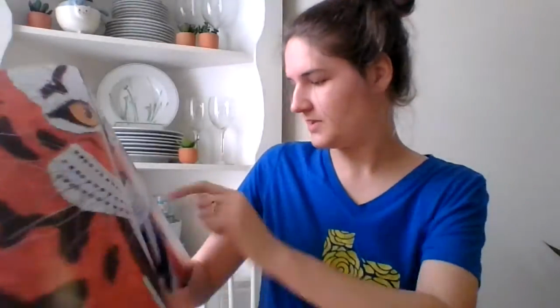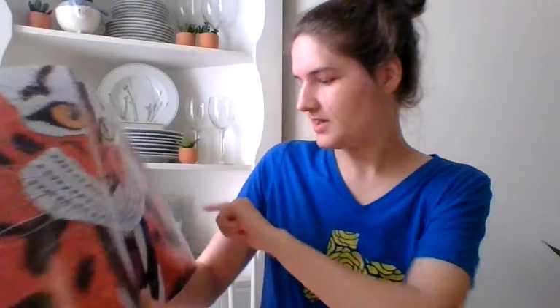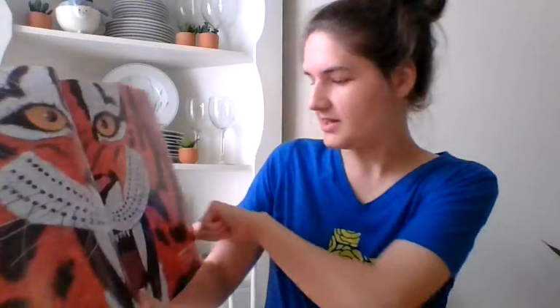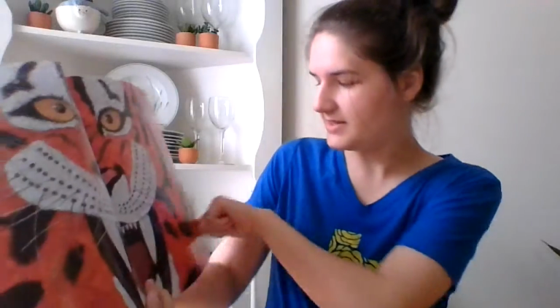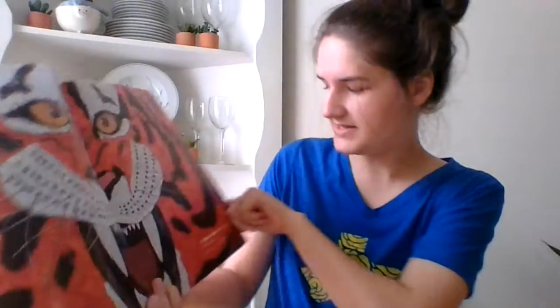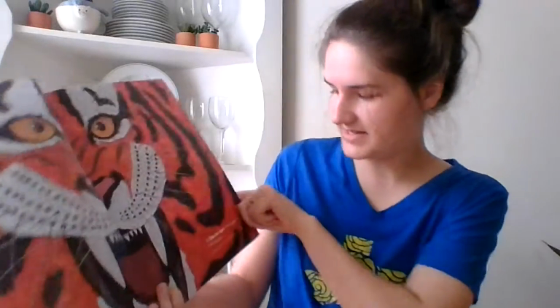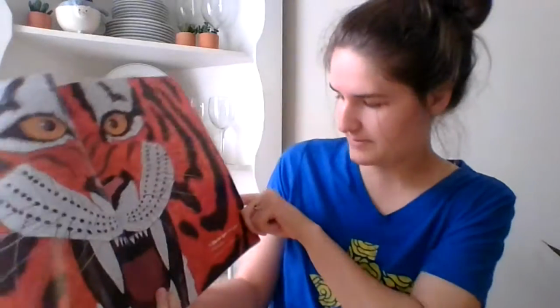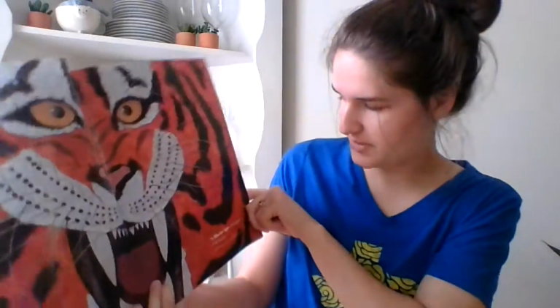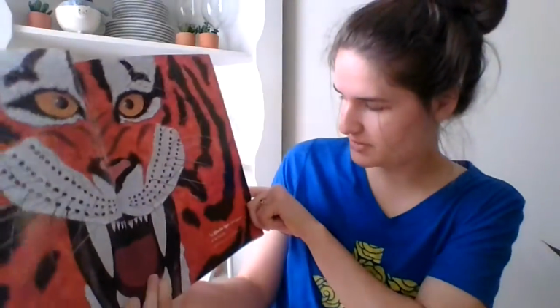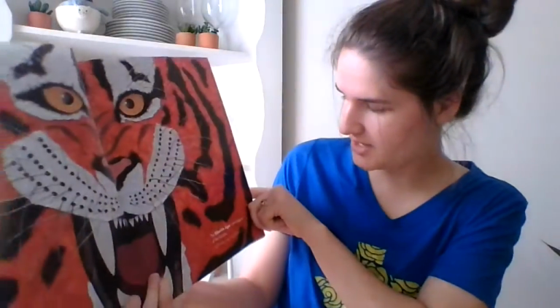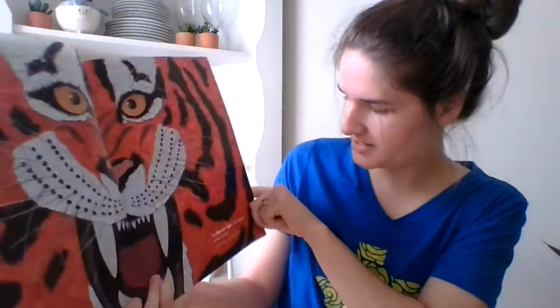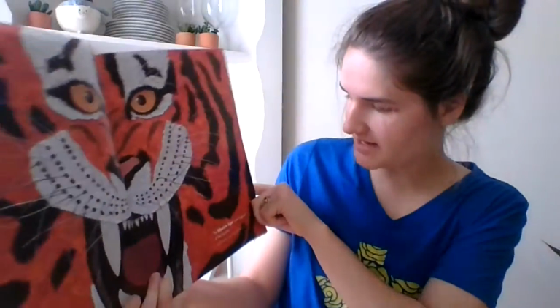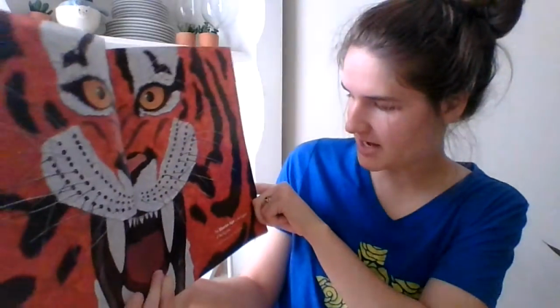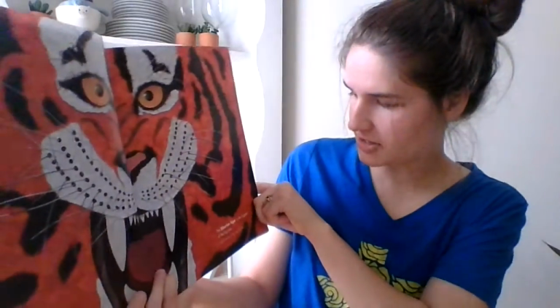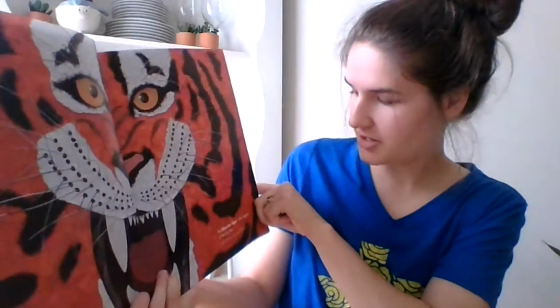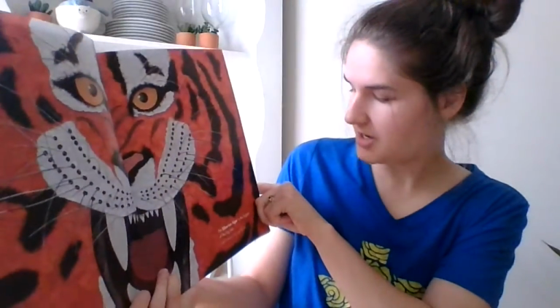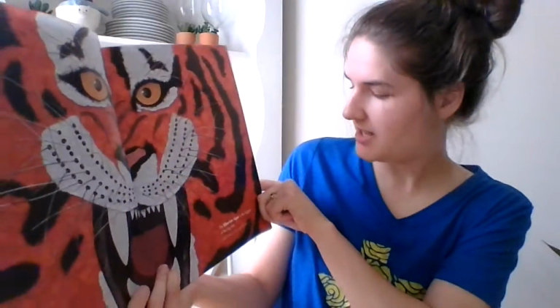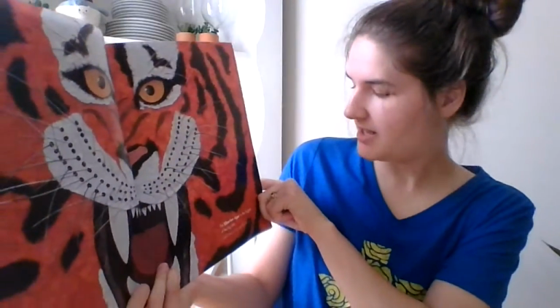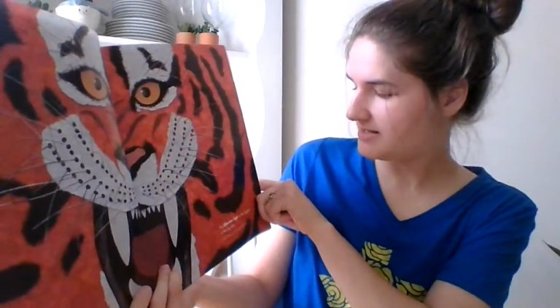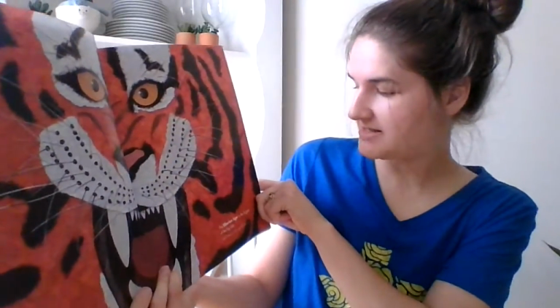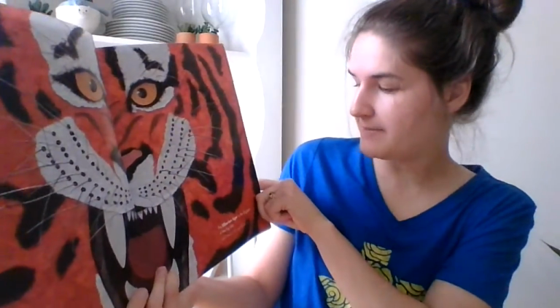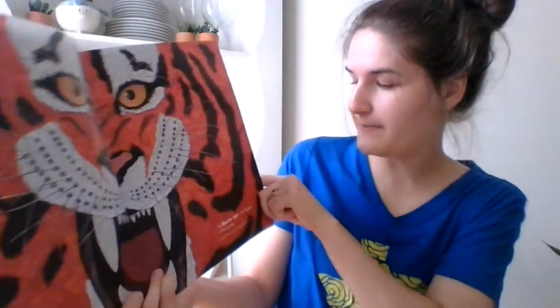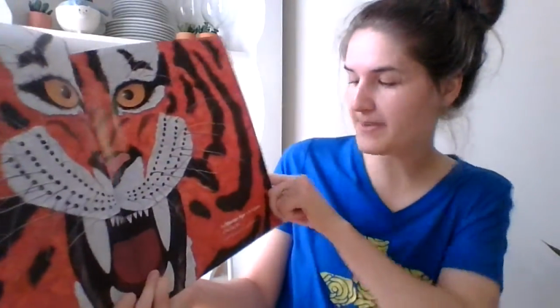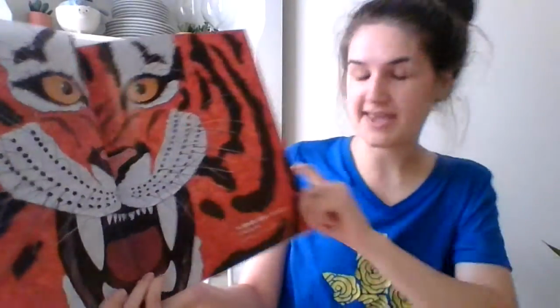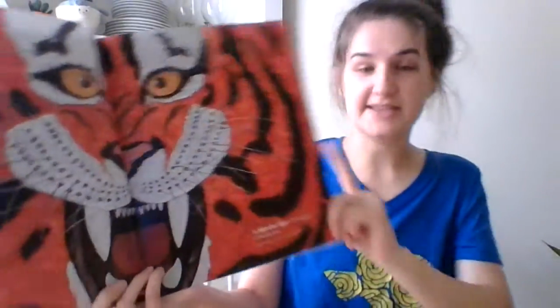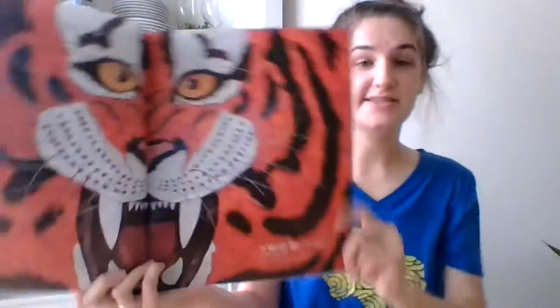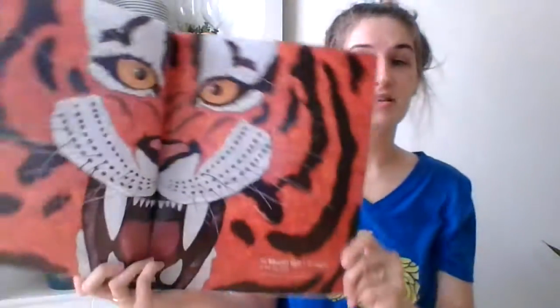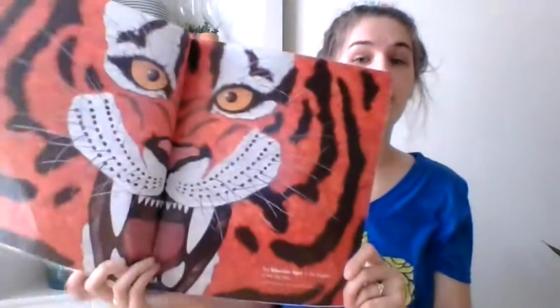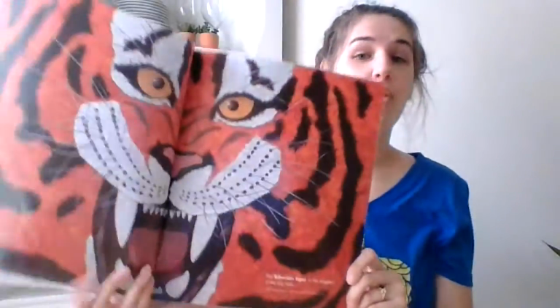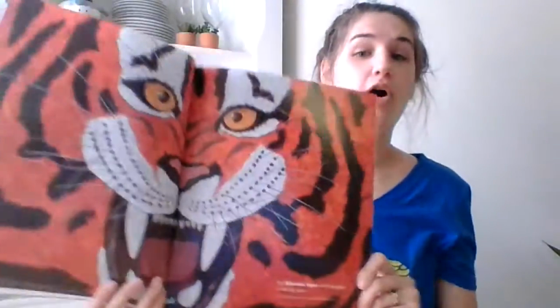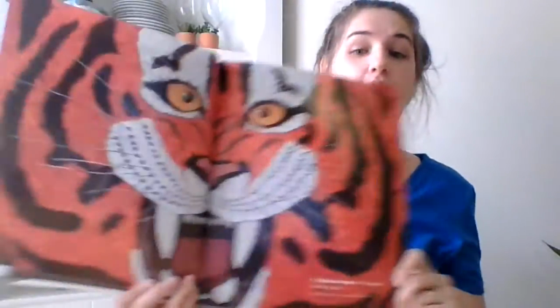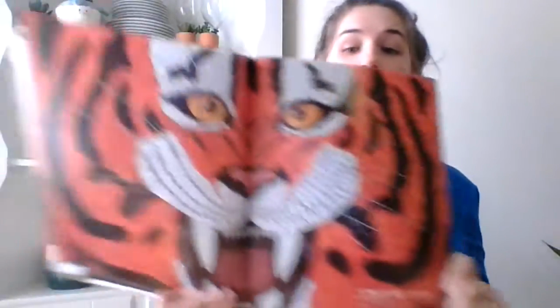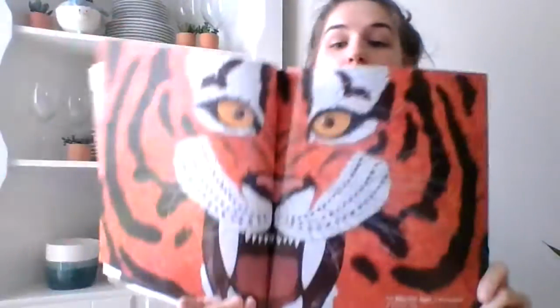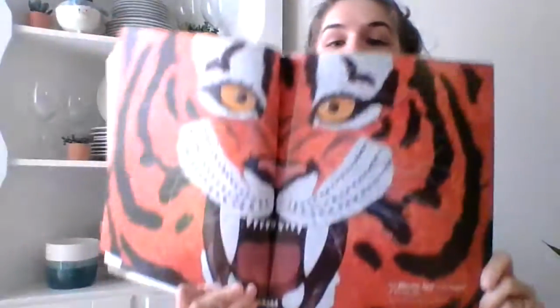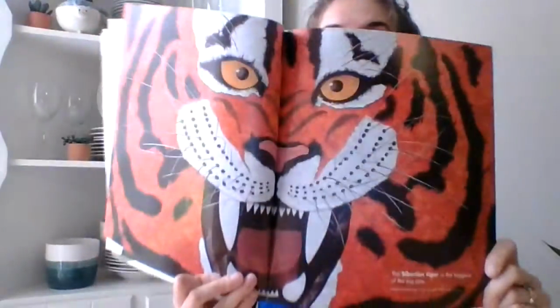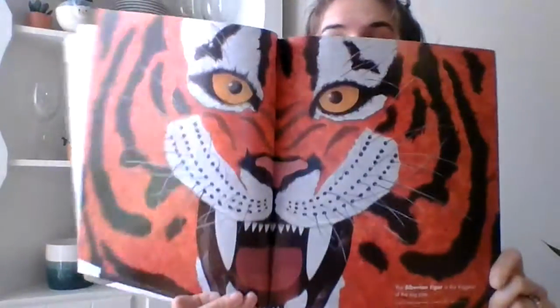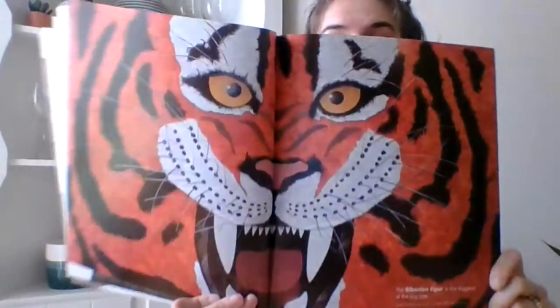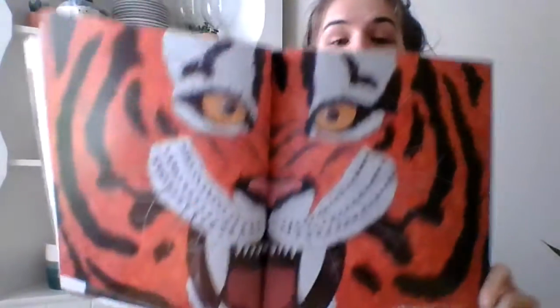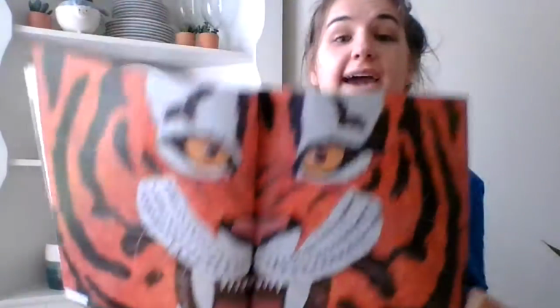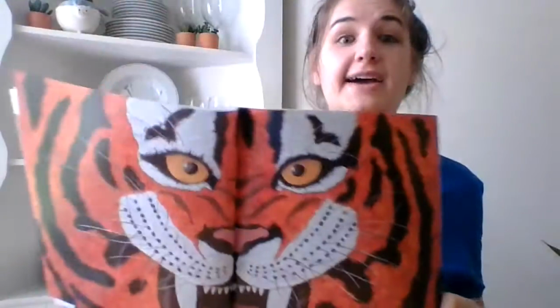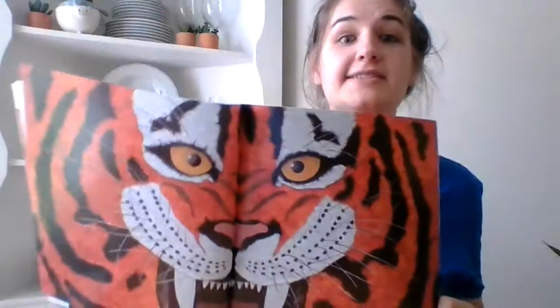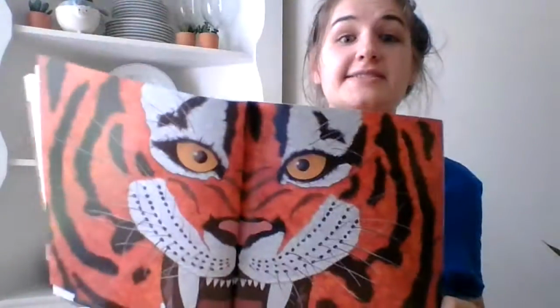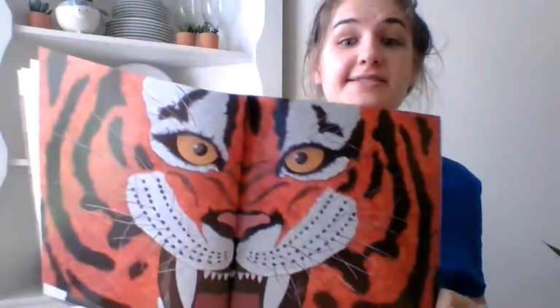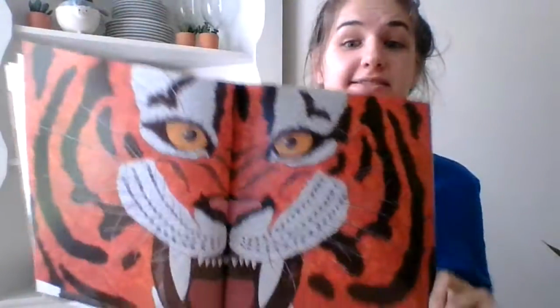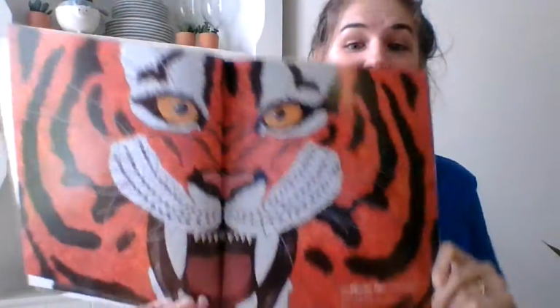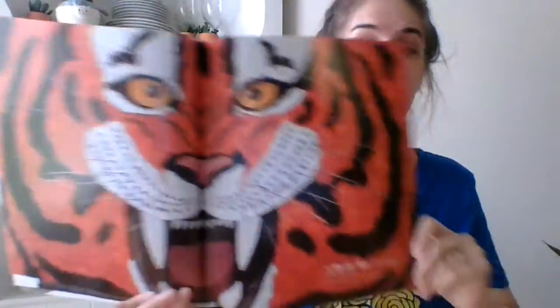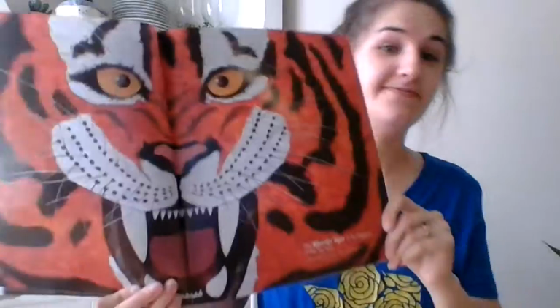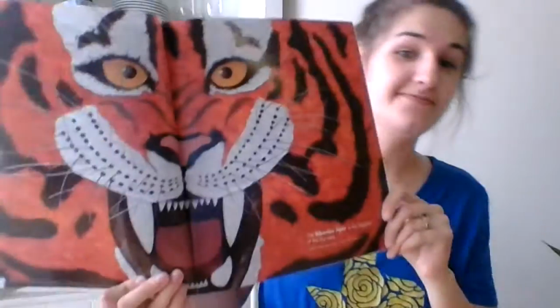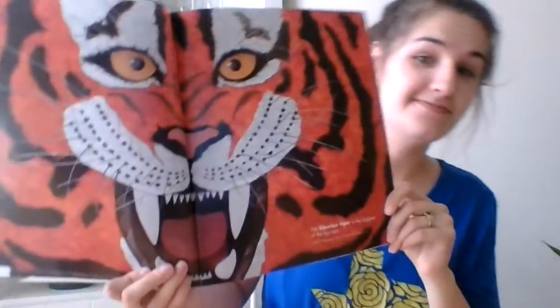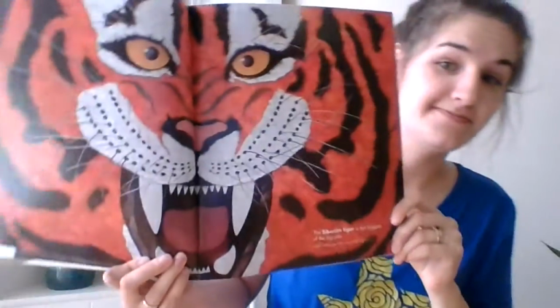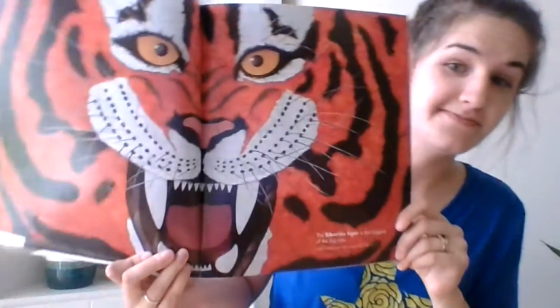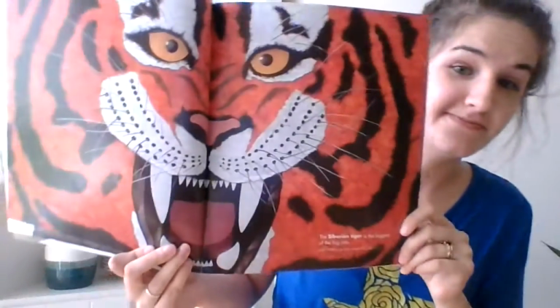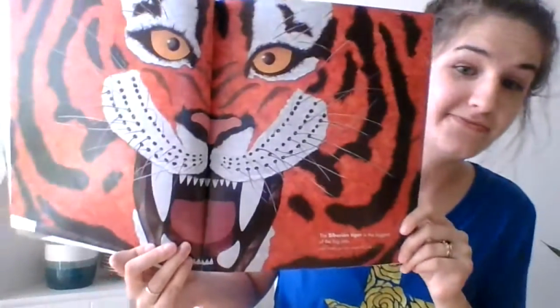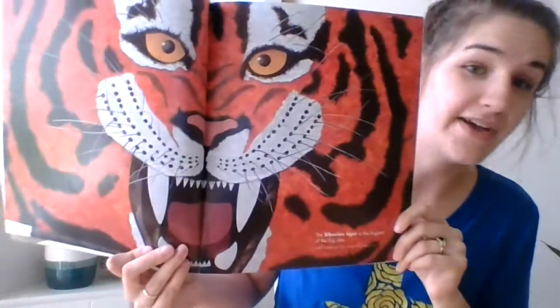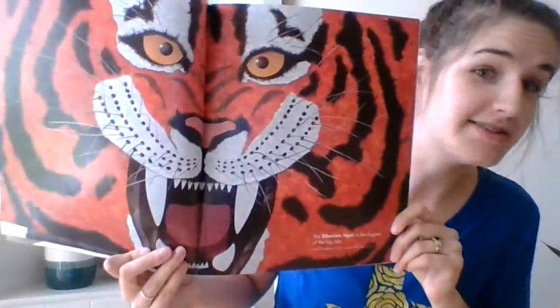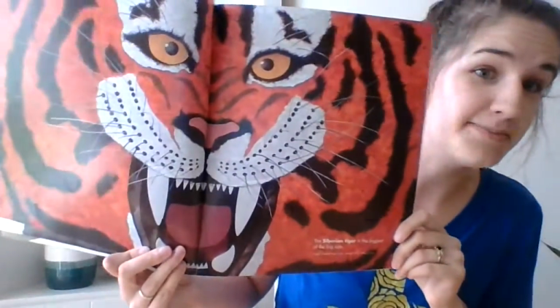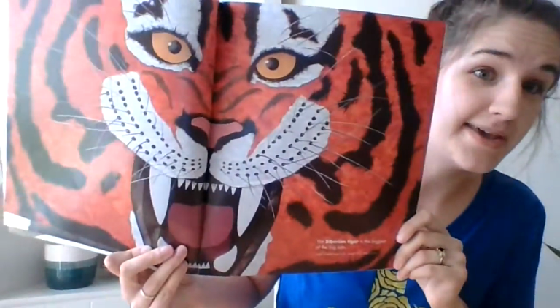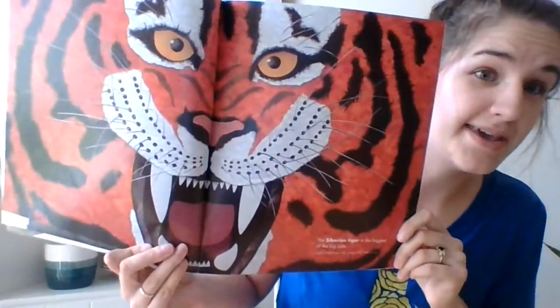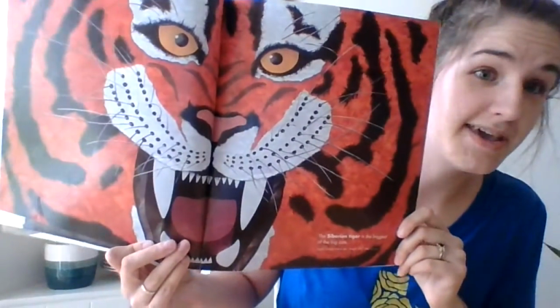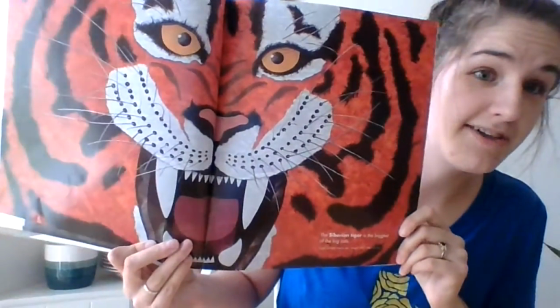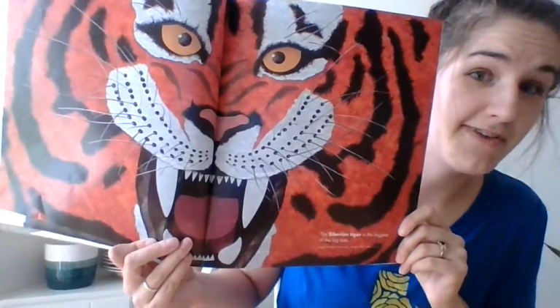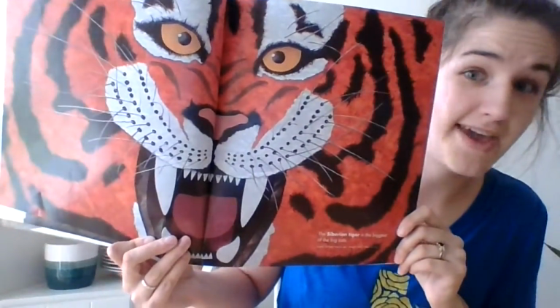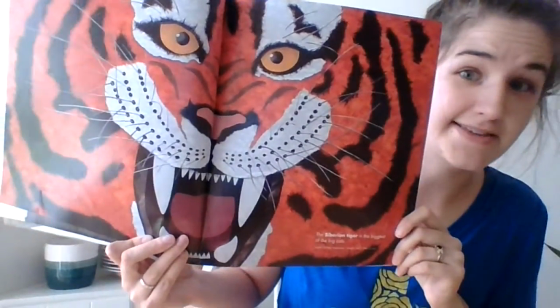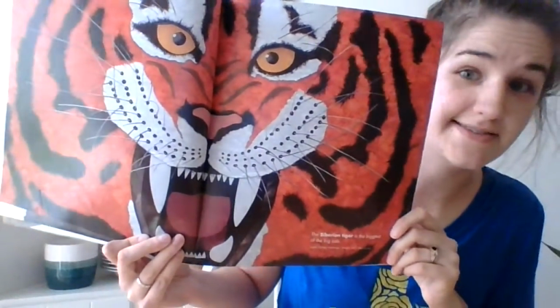The Siberian tiger is the biggest of all the big cats. That's a big face.